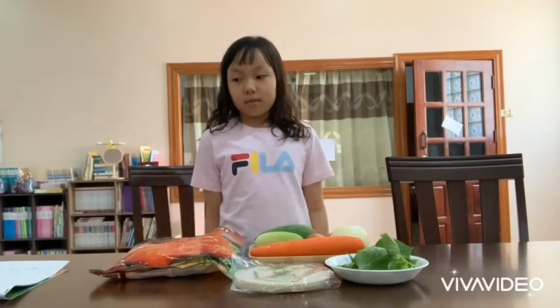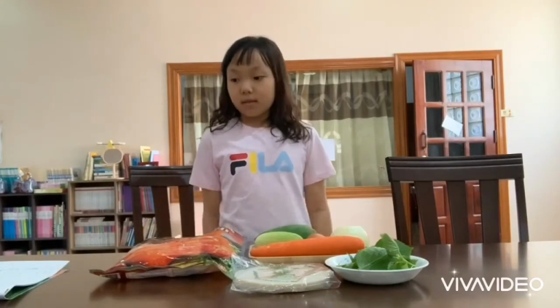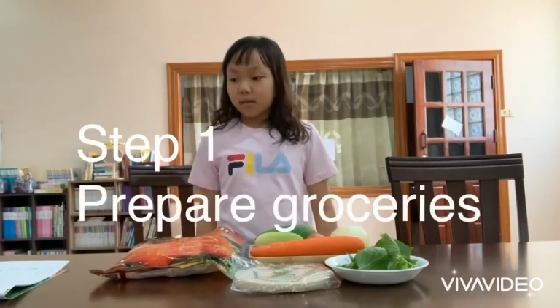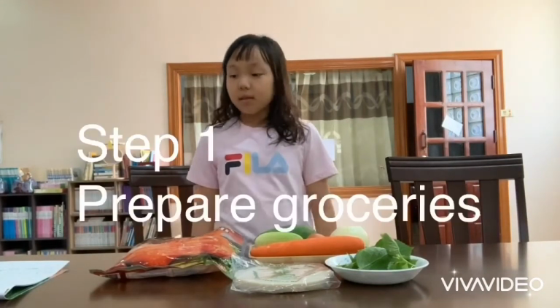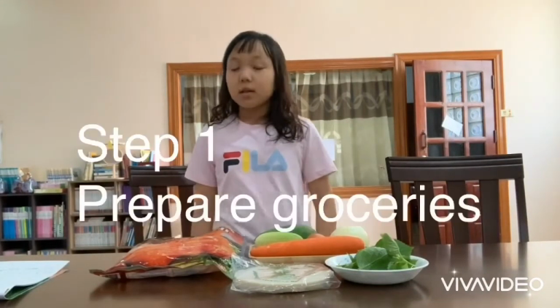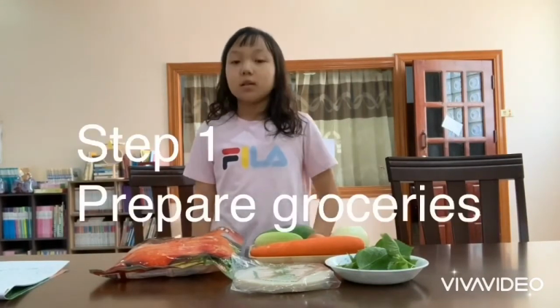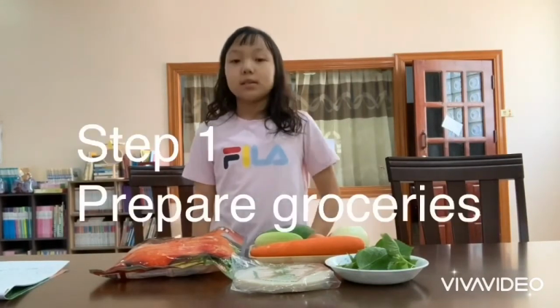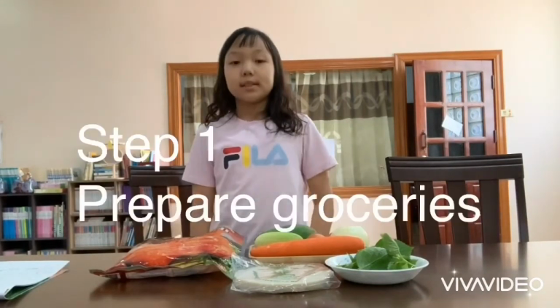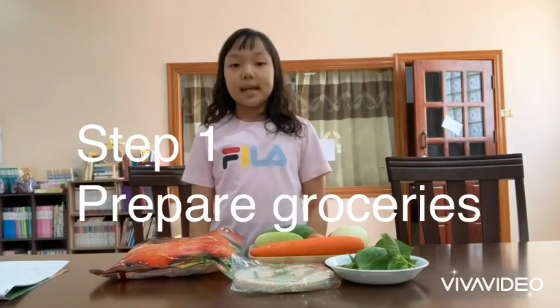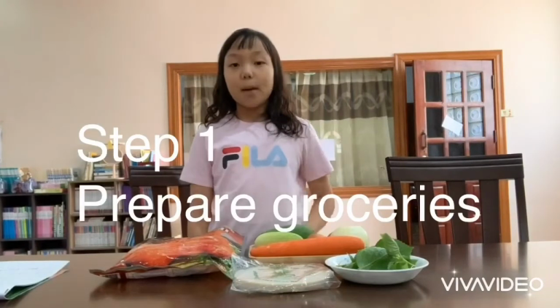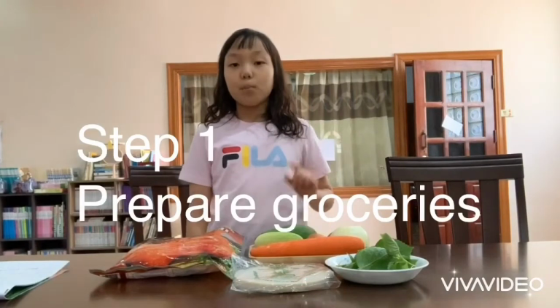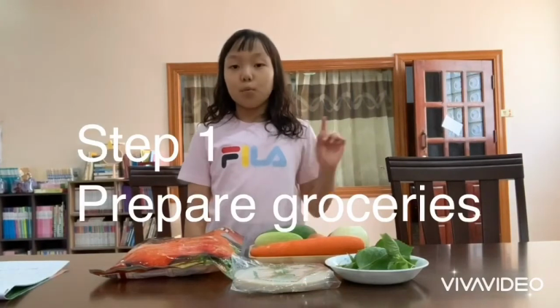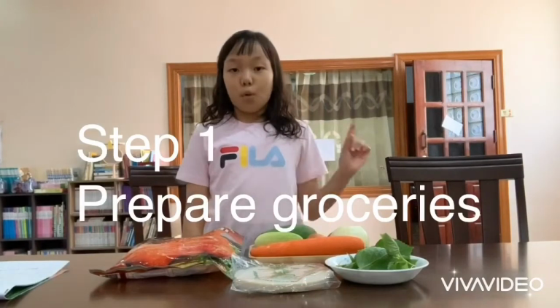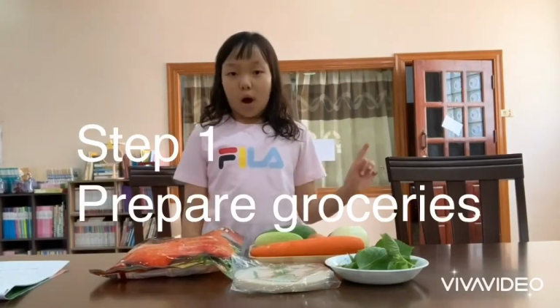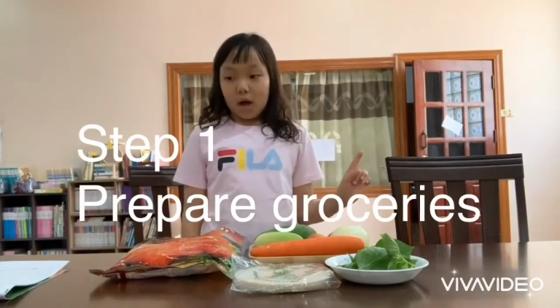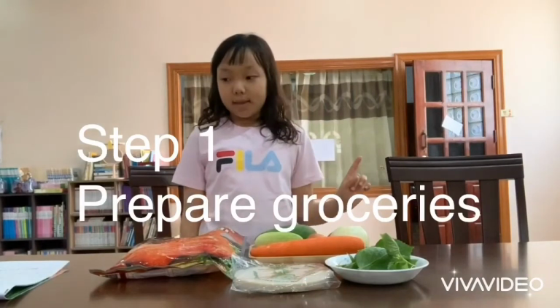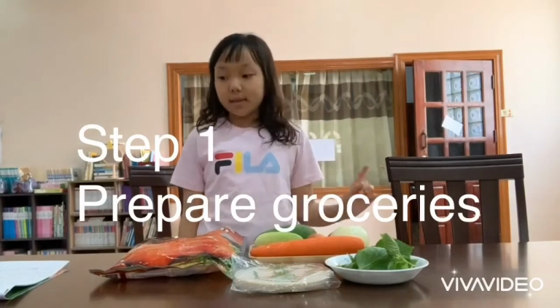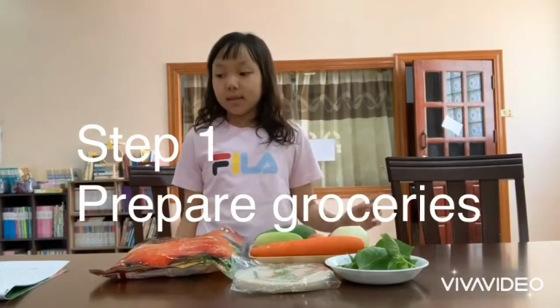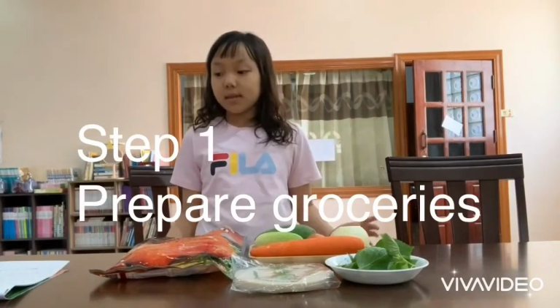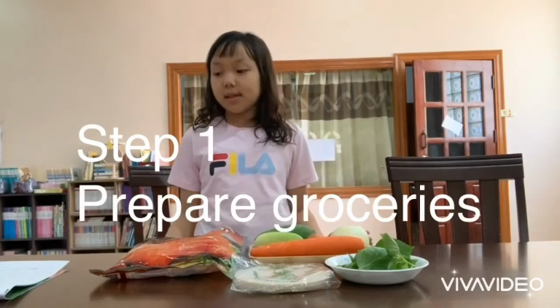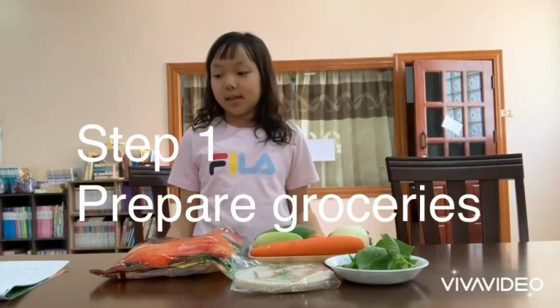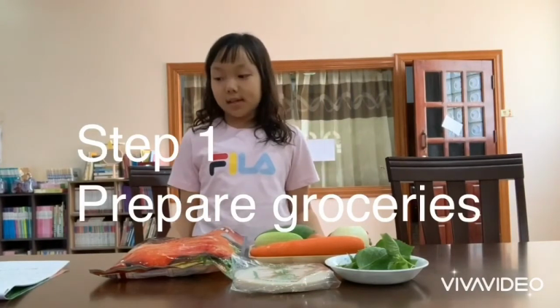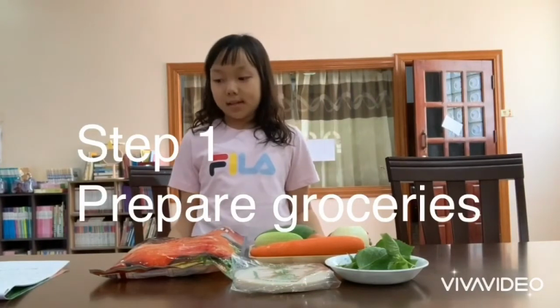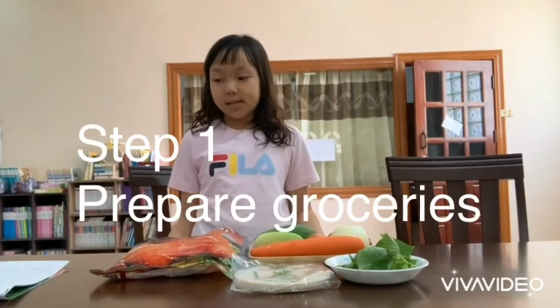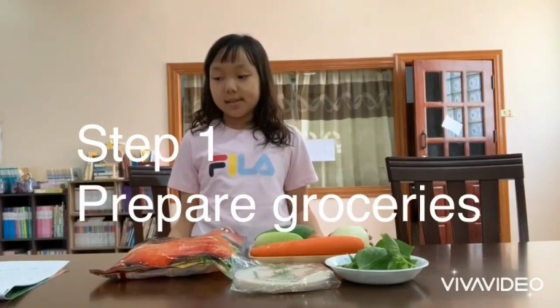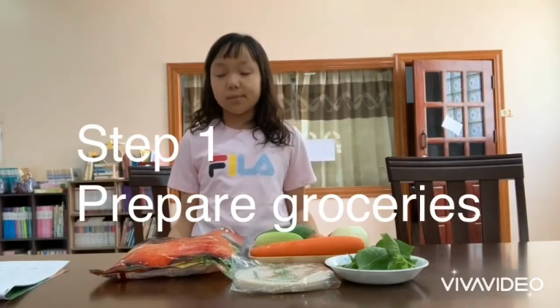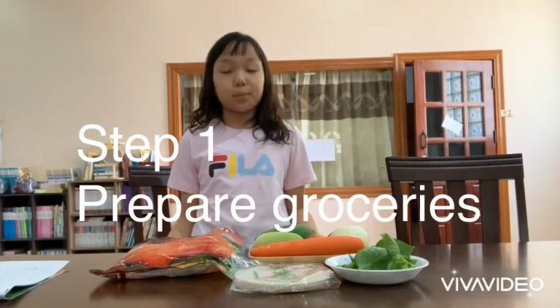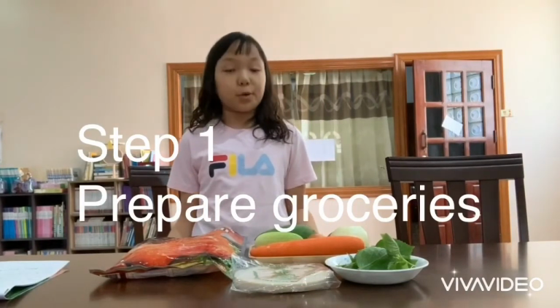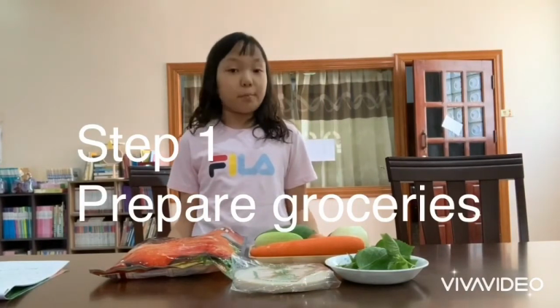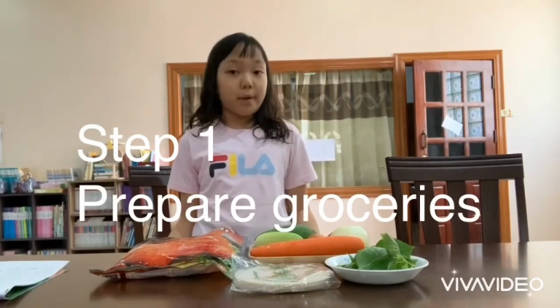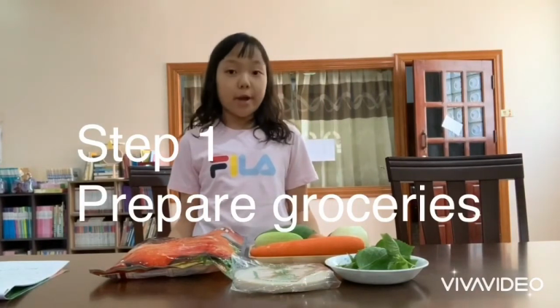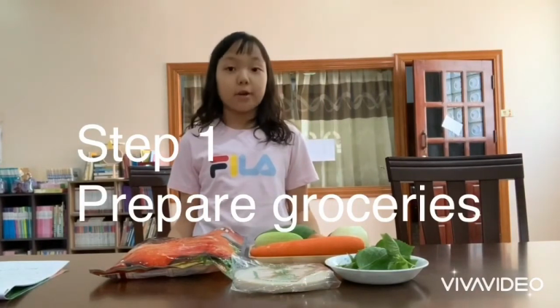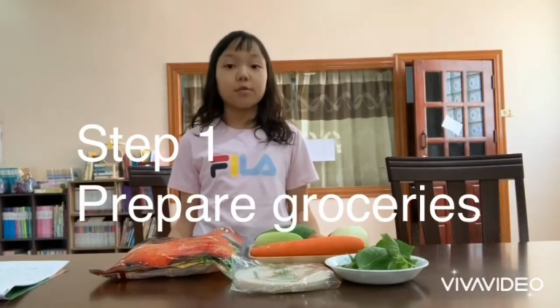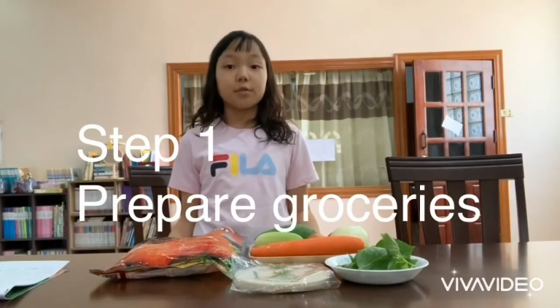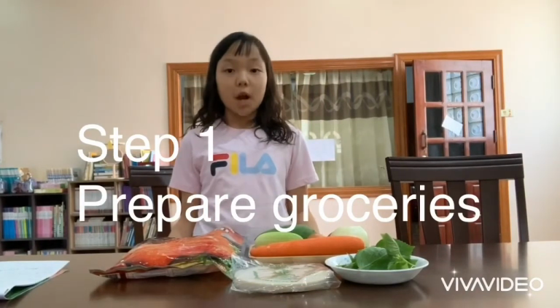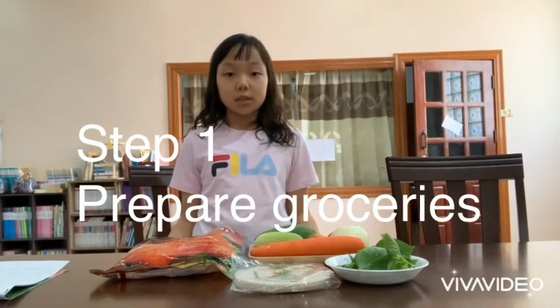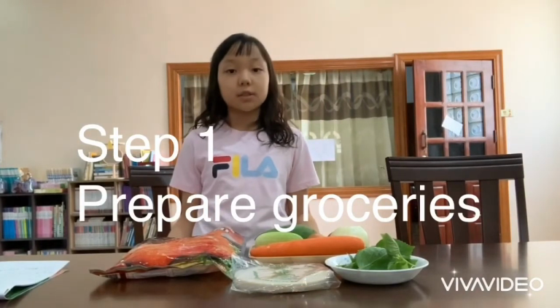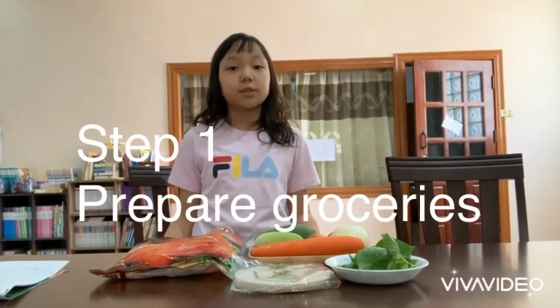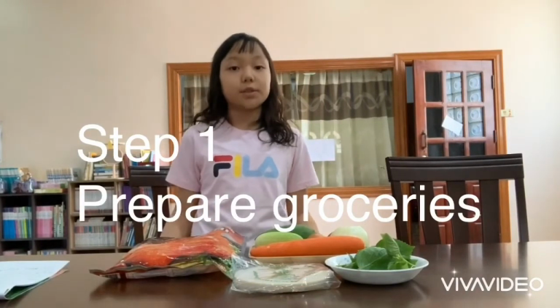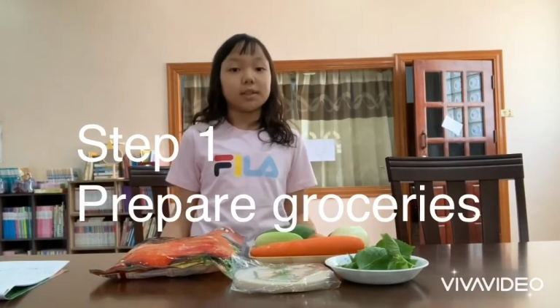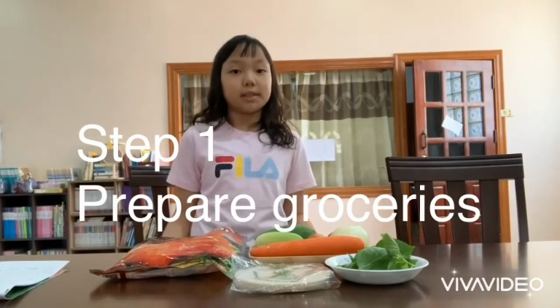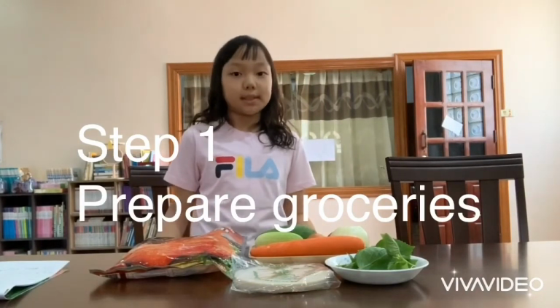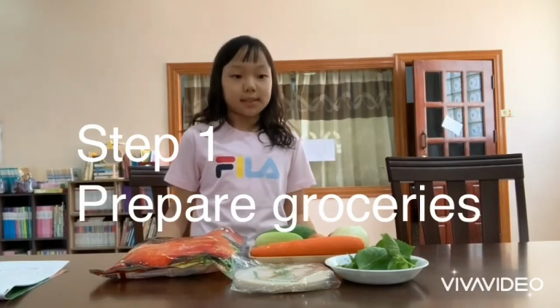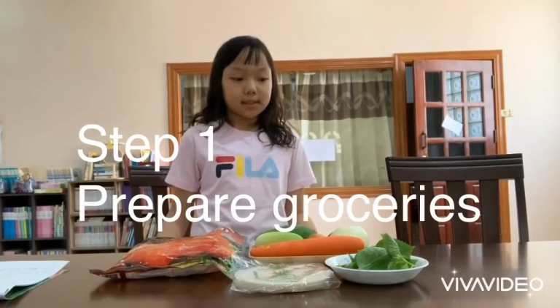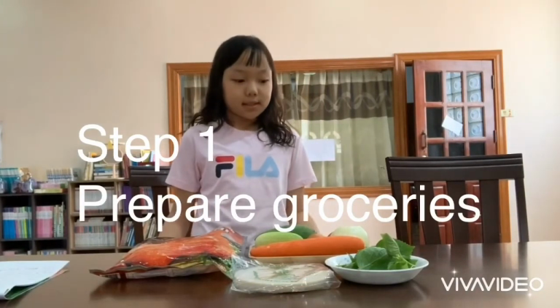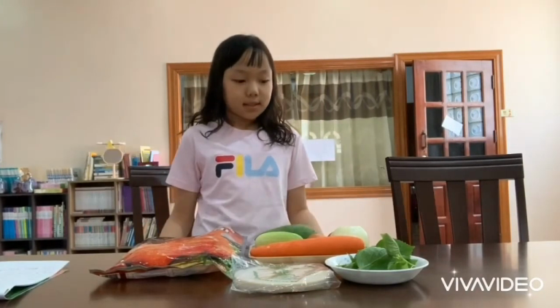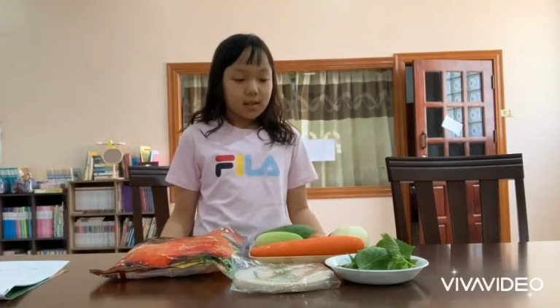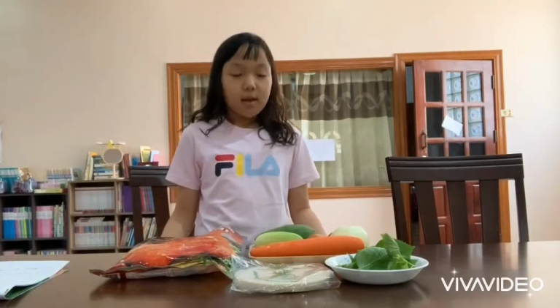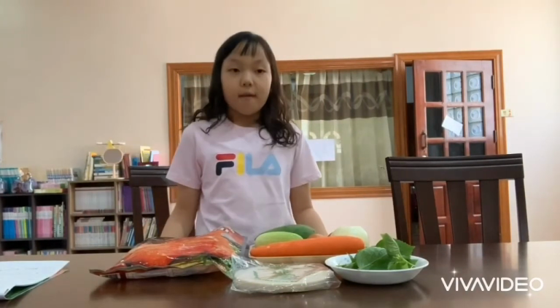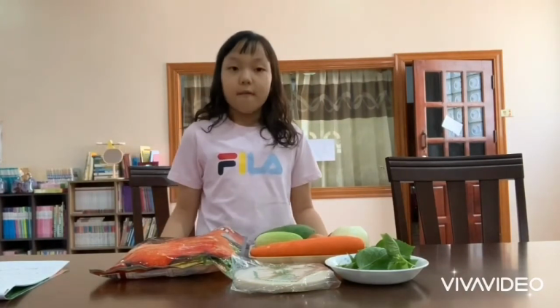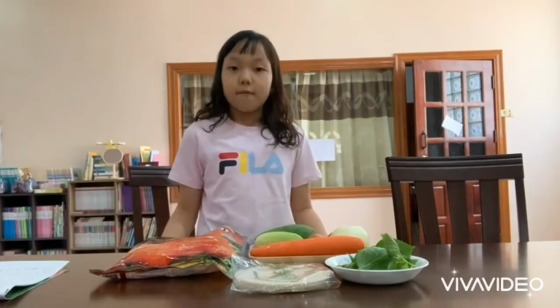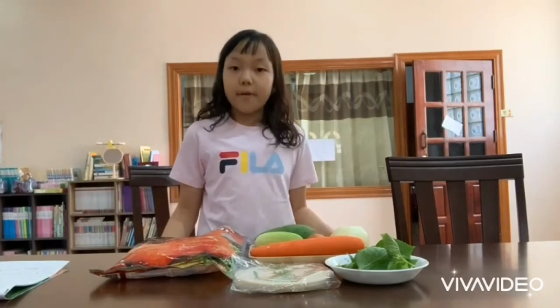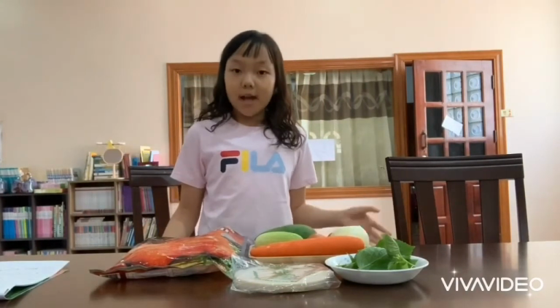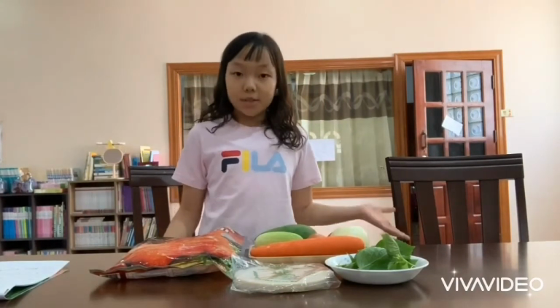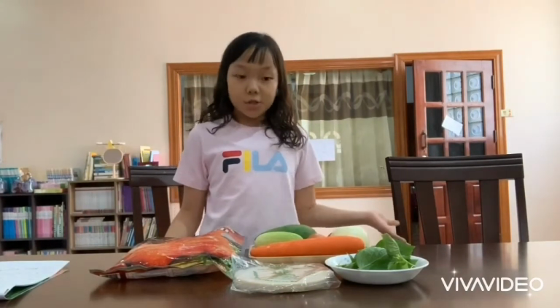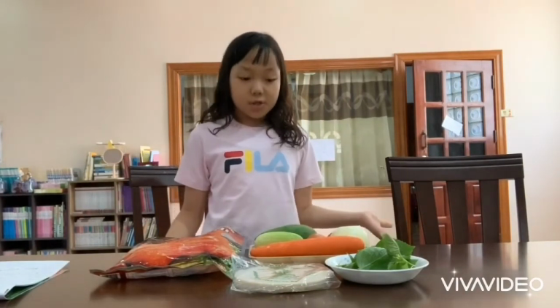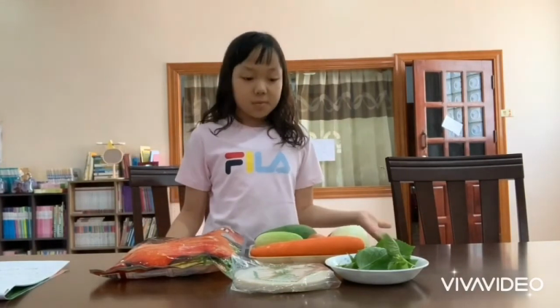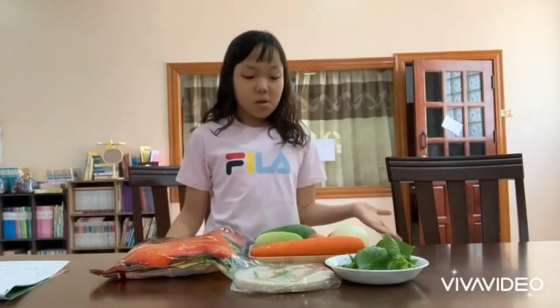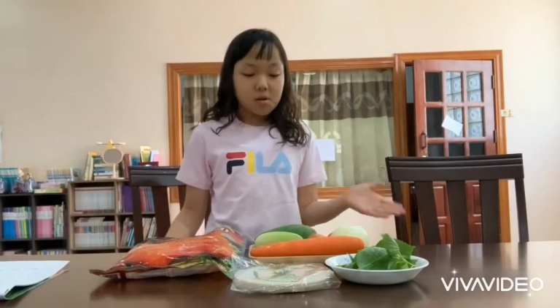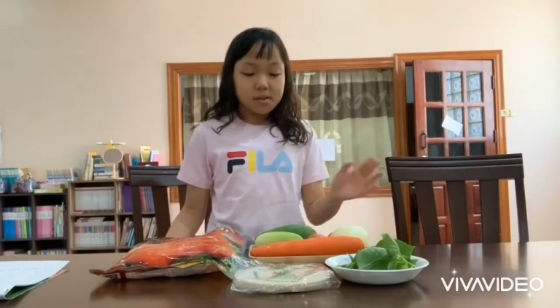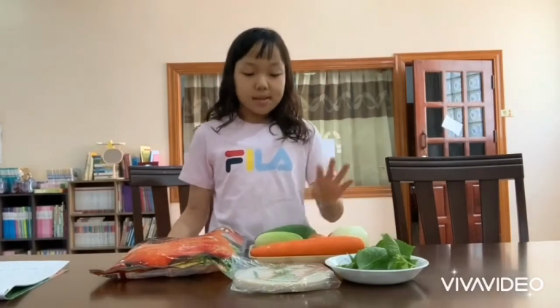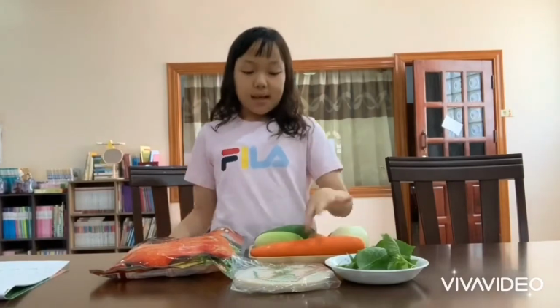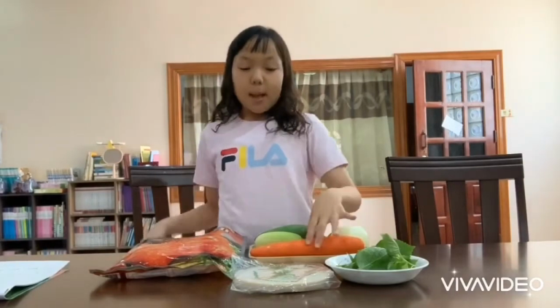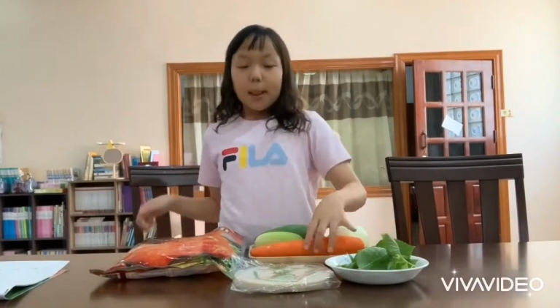Step one is to prepare groceries. Vegetables...